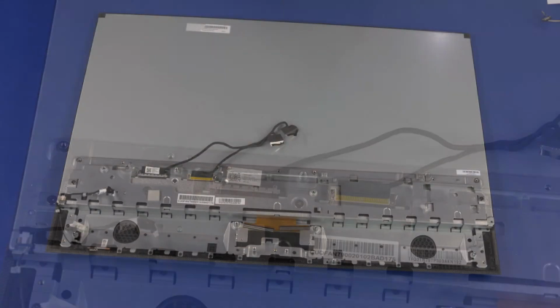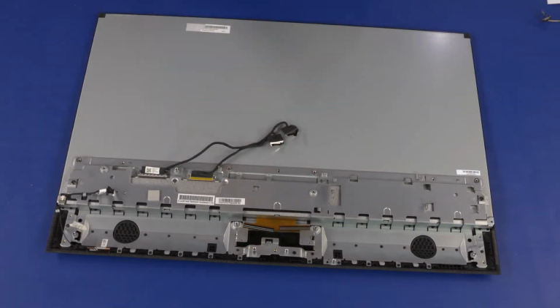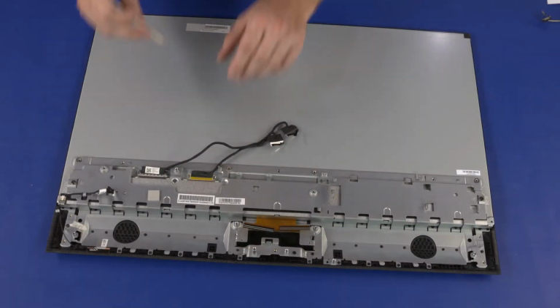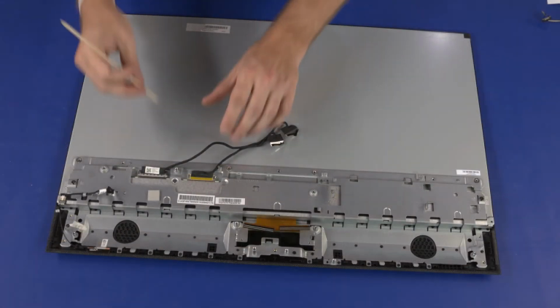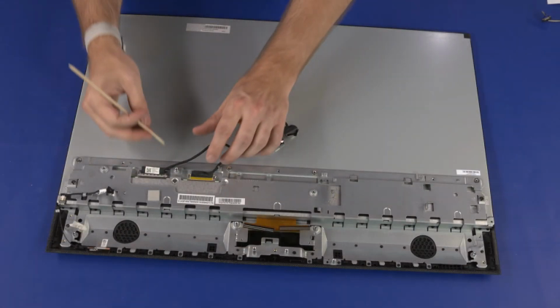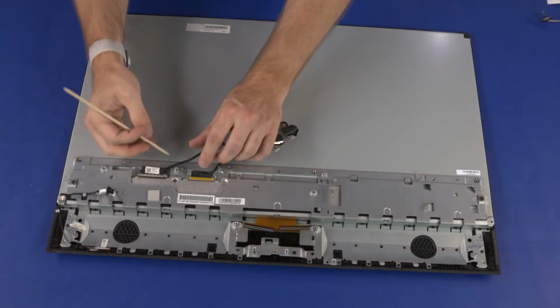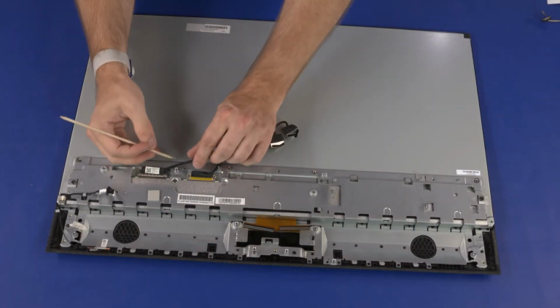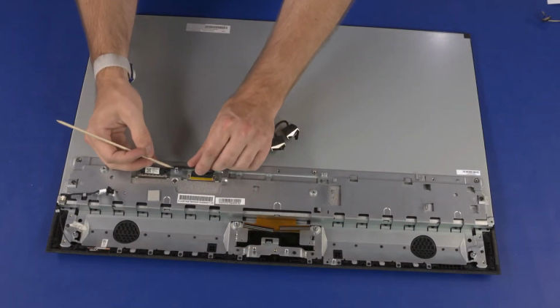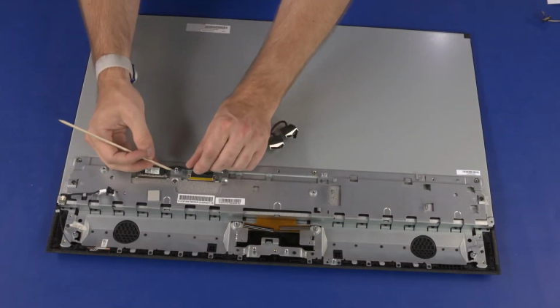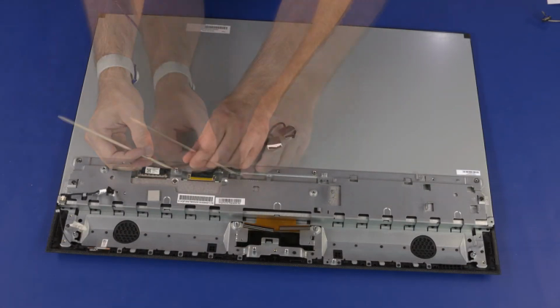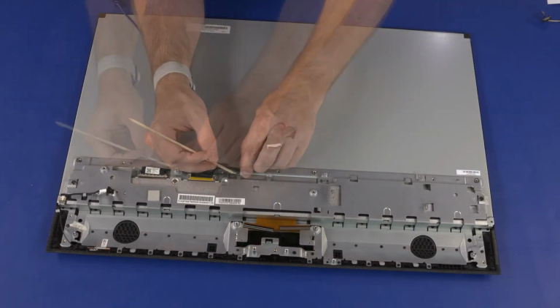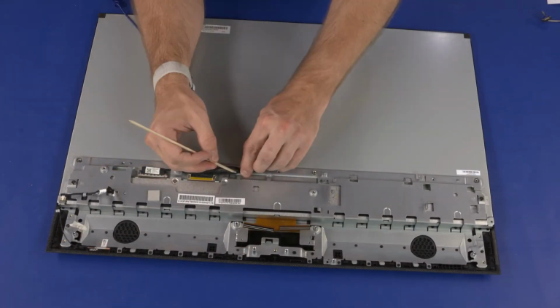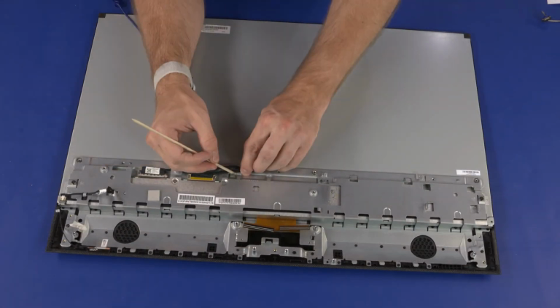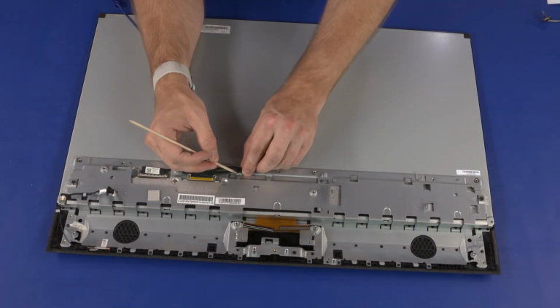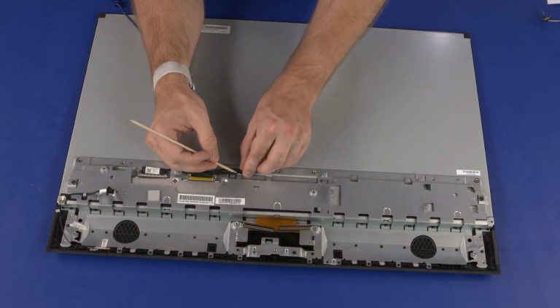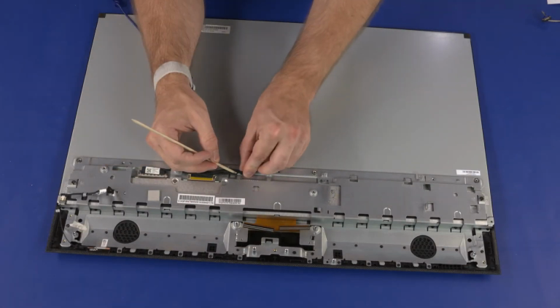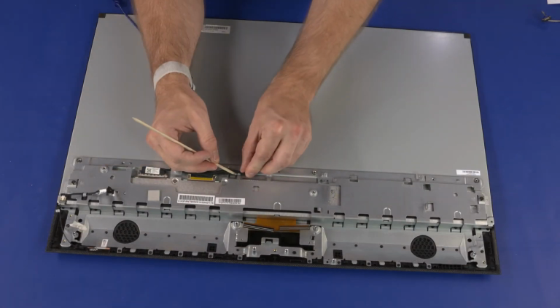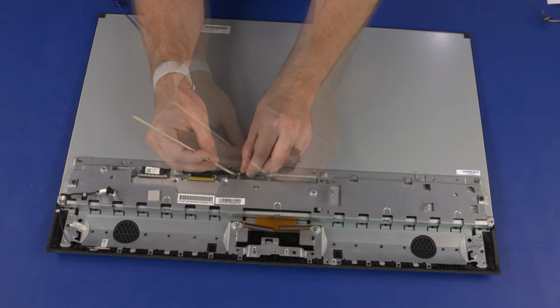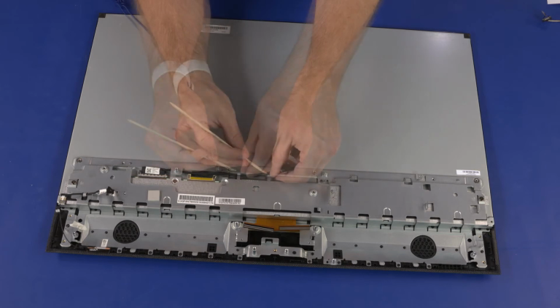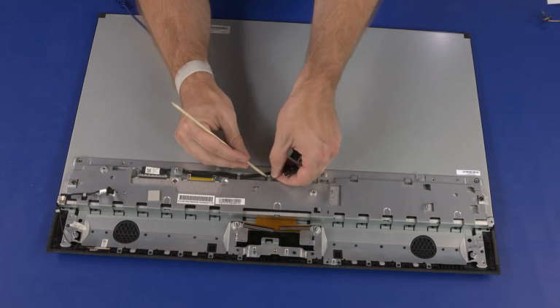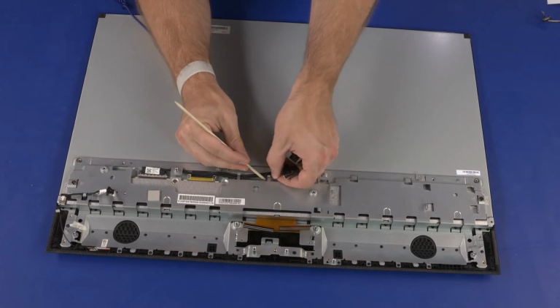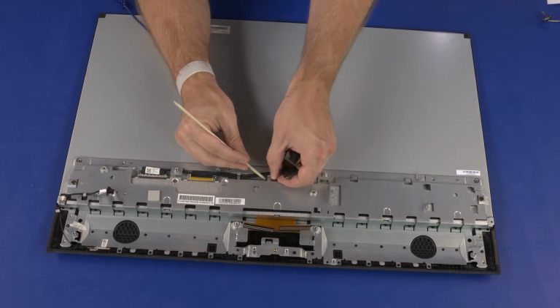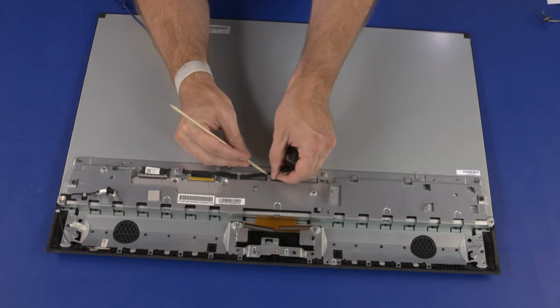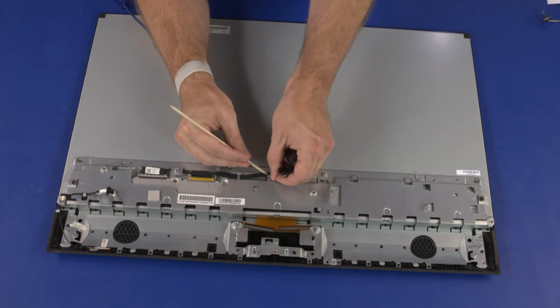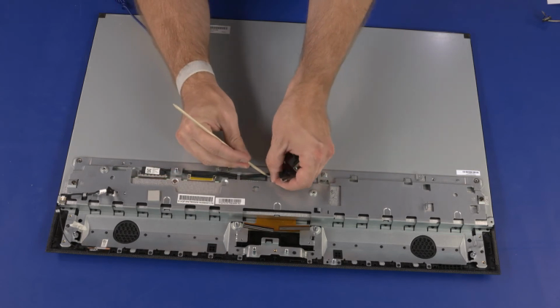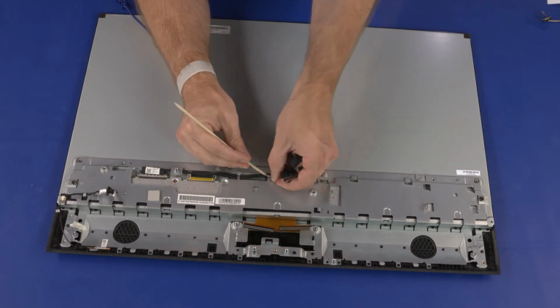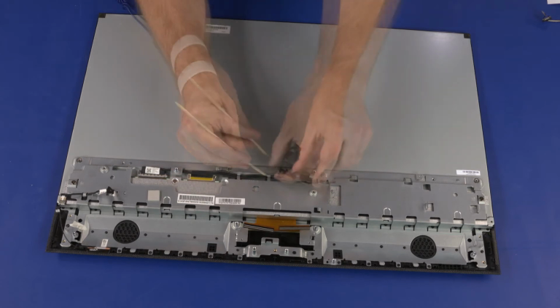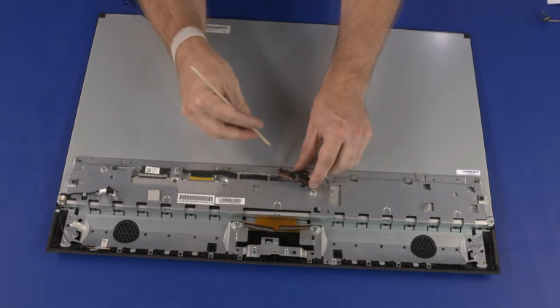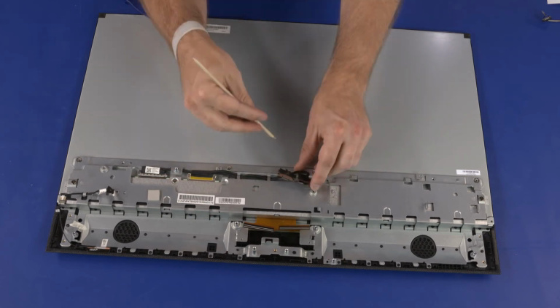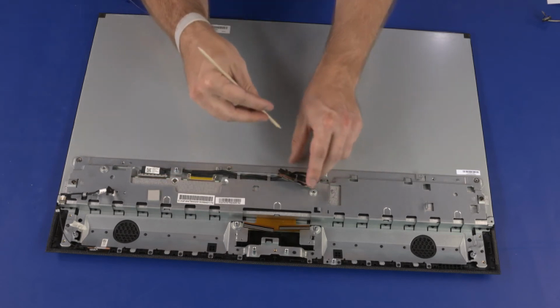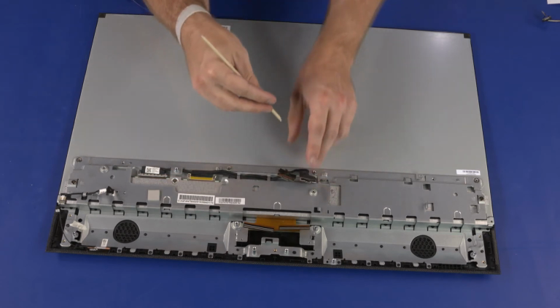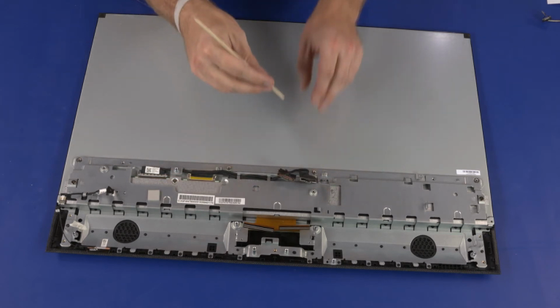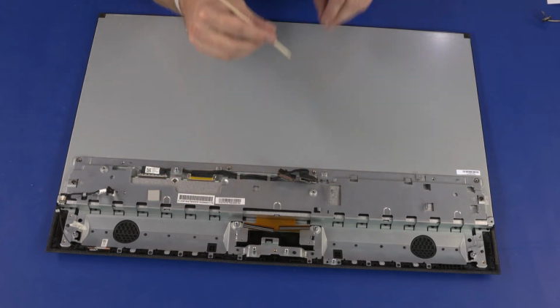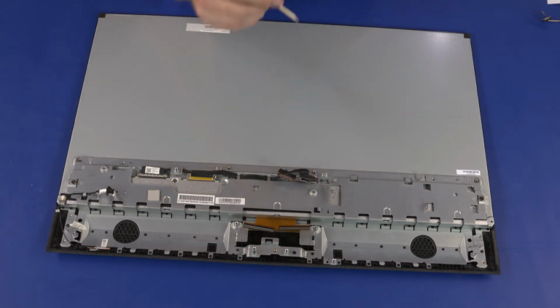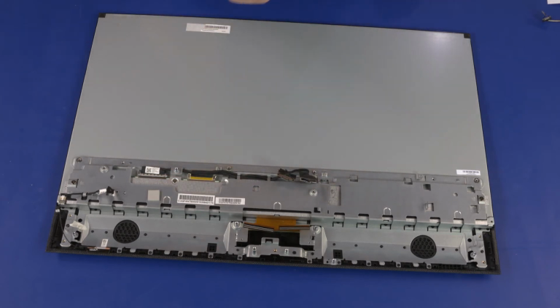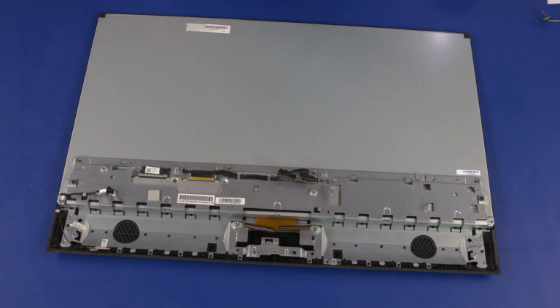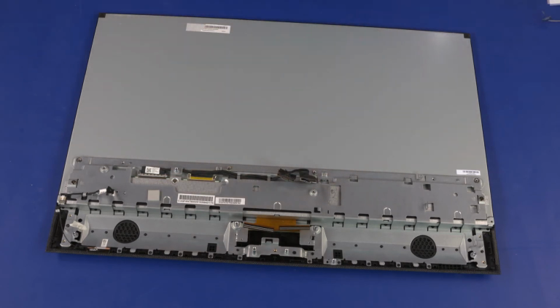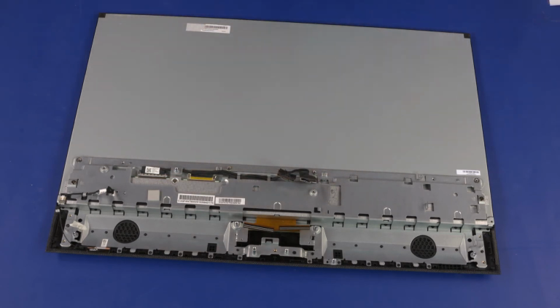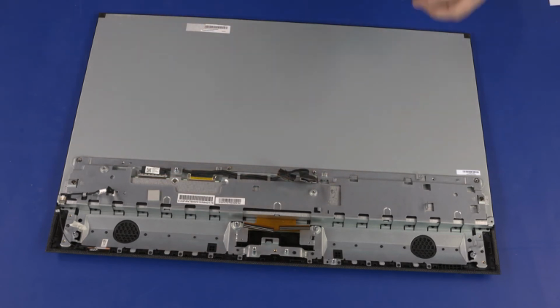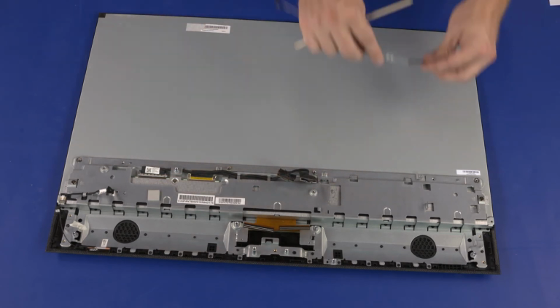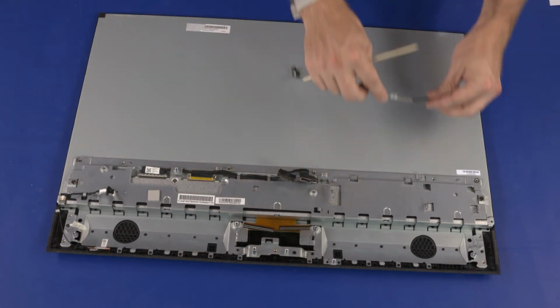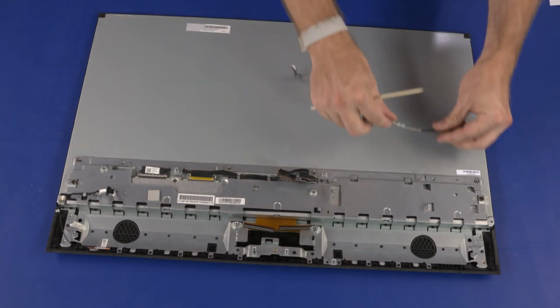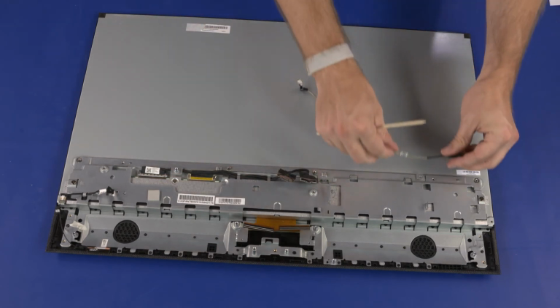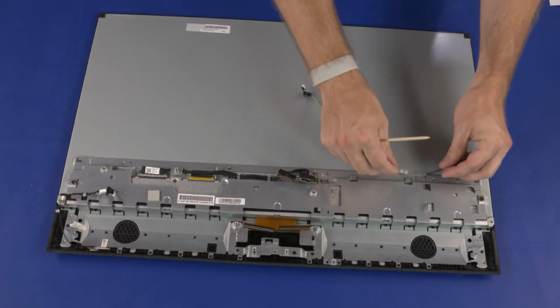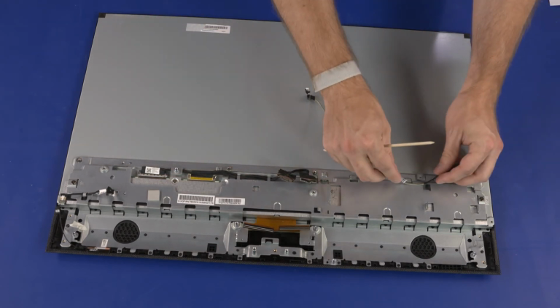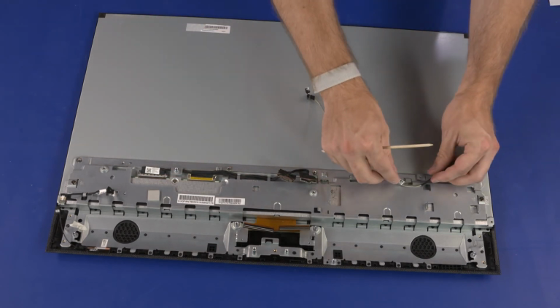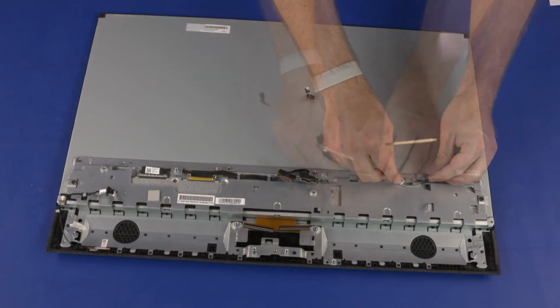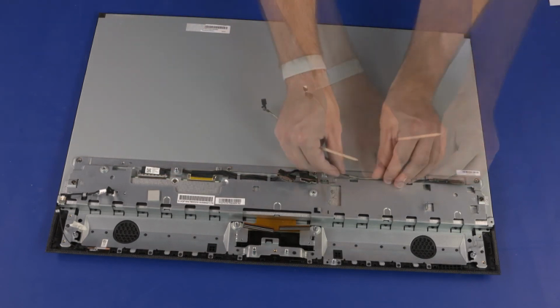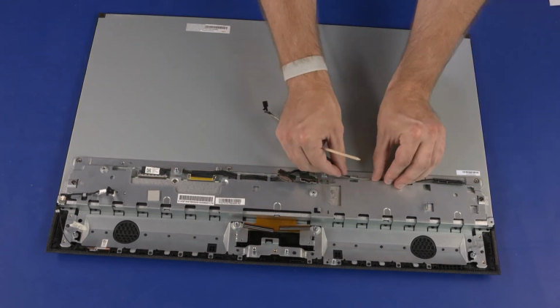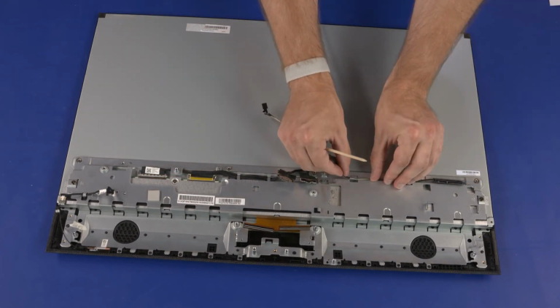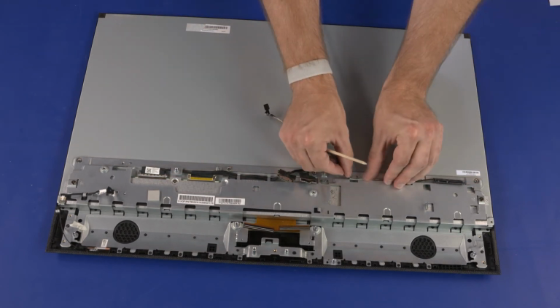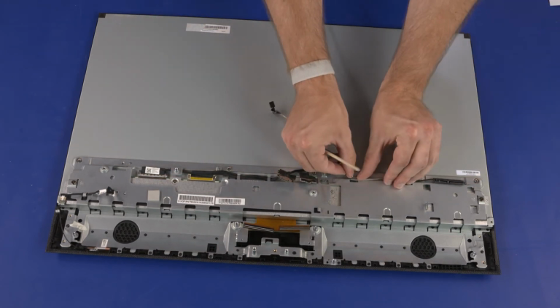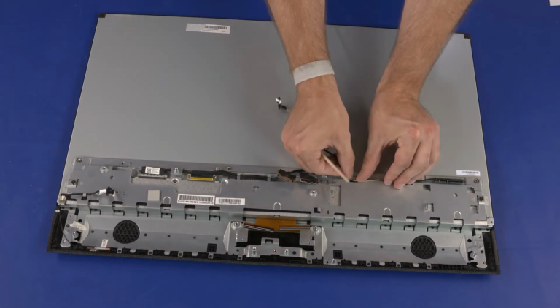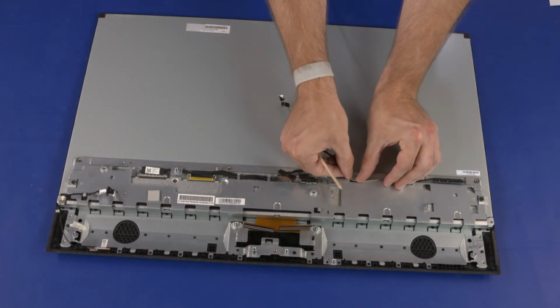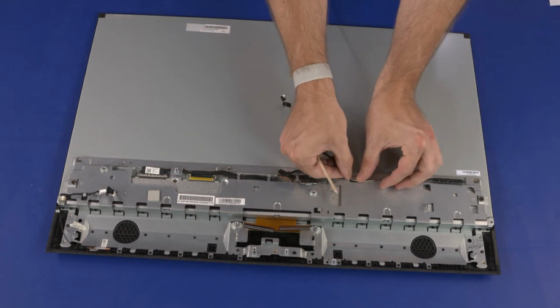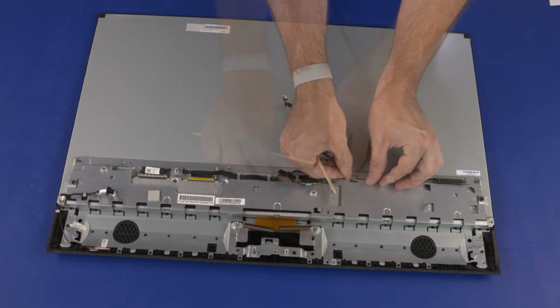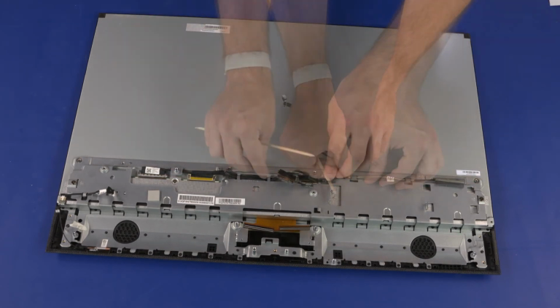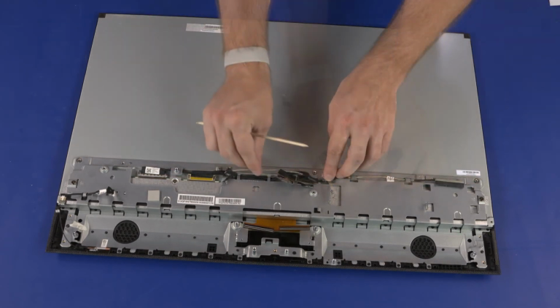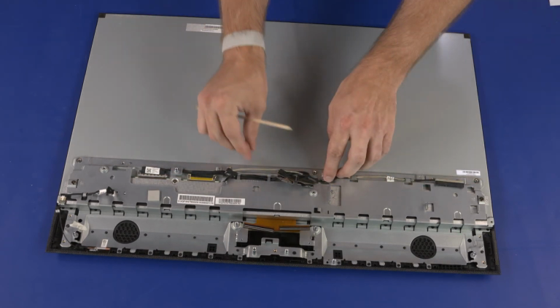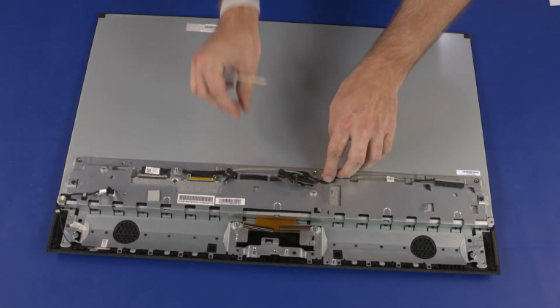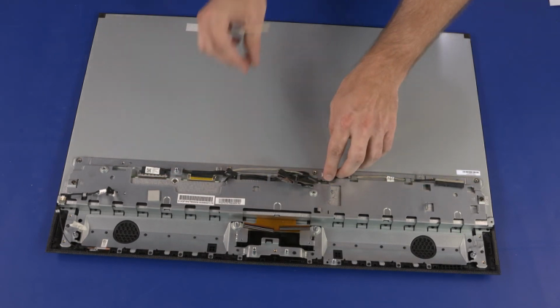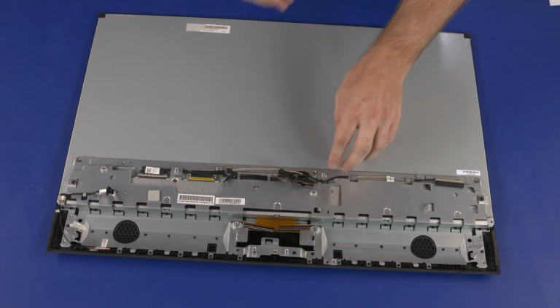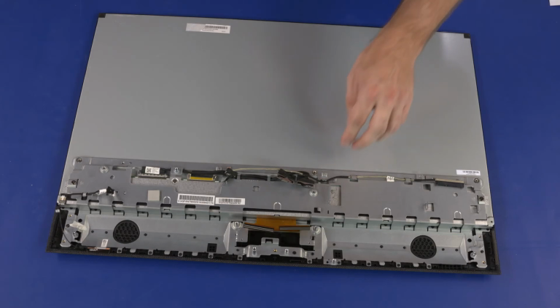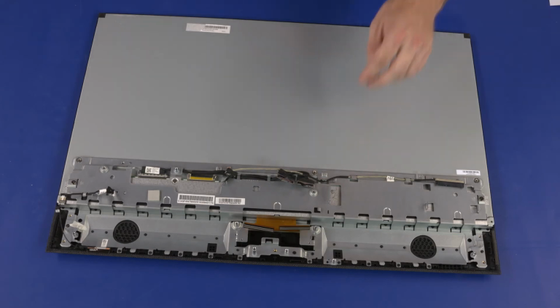Route the two display panel cables through the routing tabs on the middle frame. Route the SATA cable through the routing tabs on the middle frame.